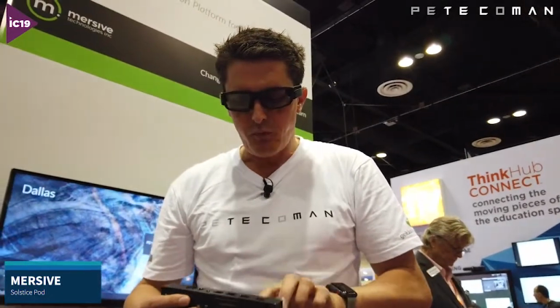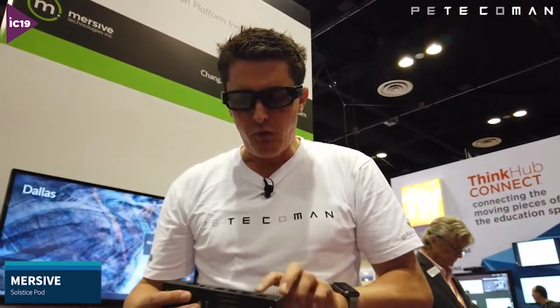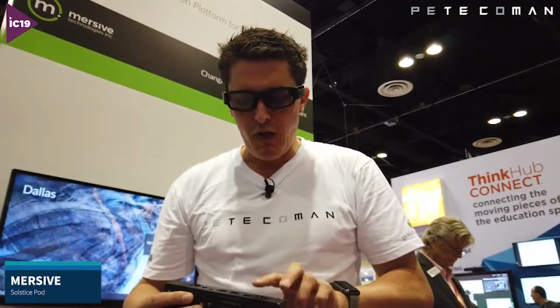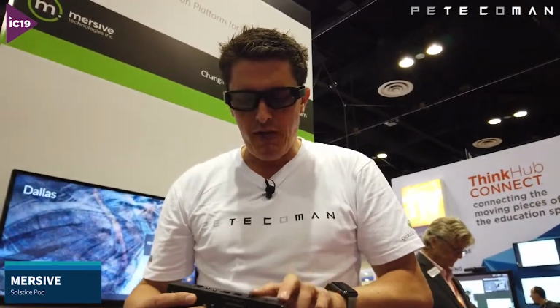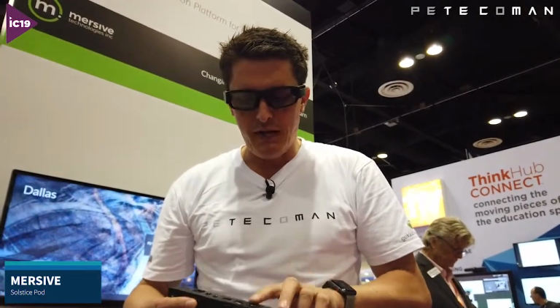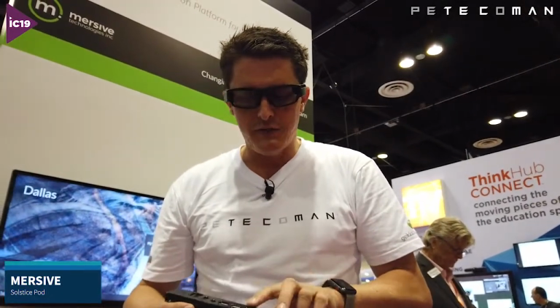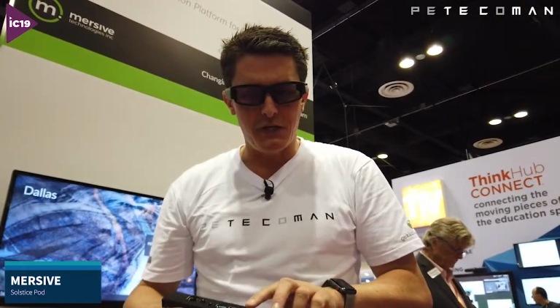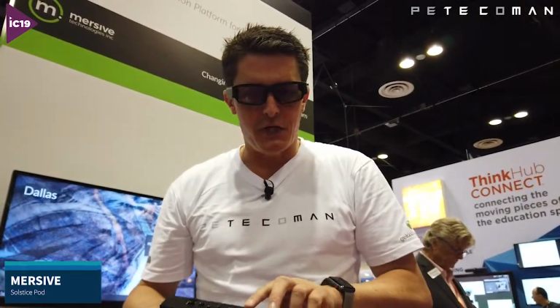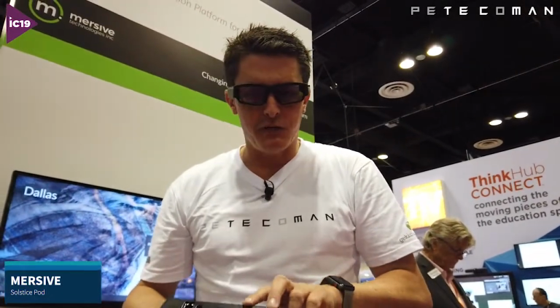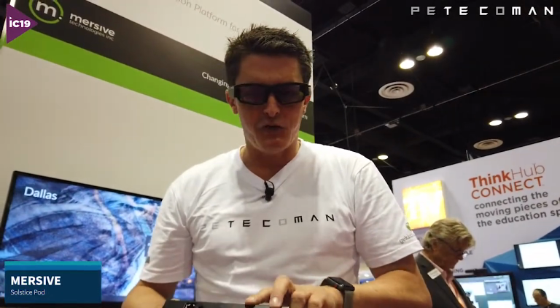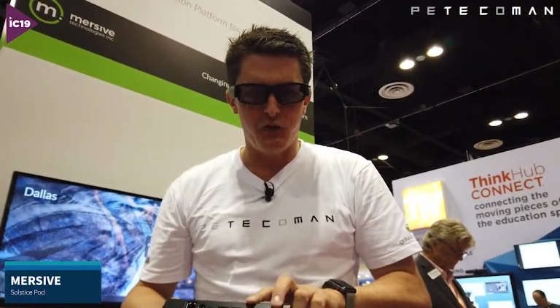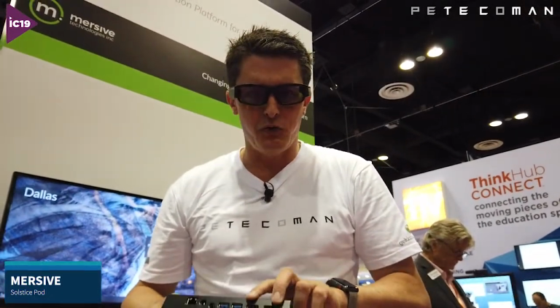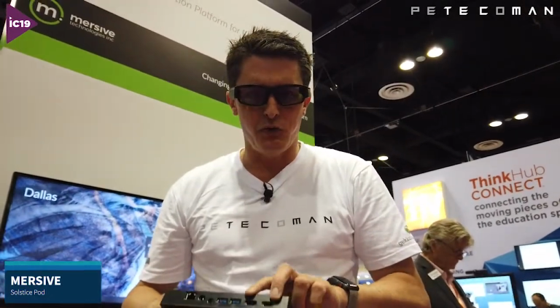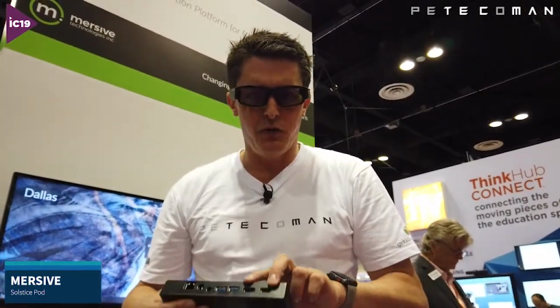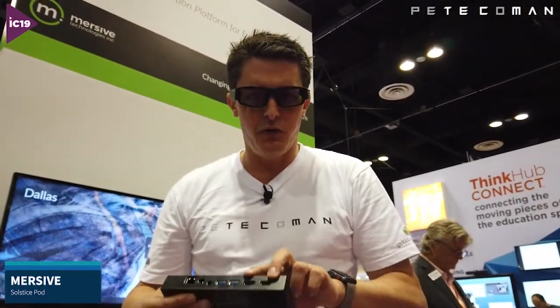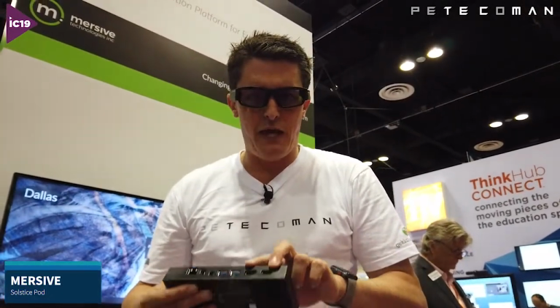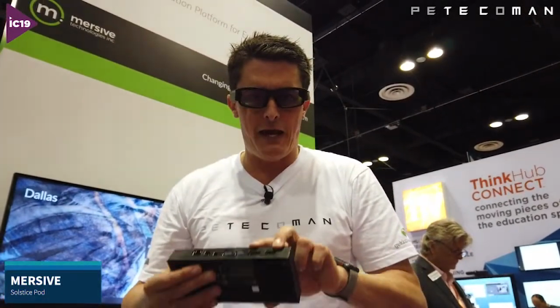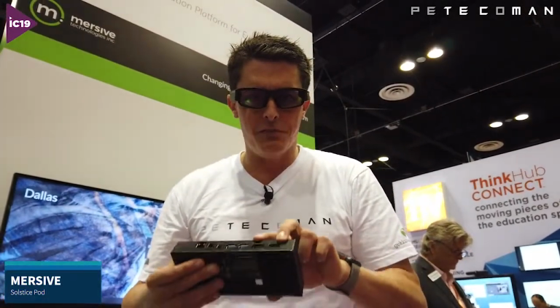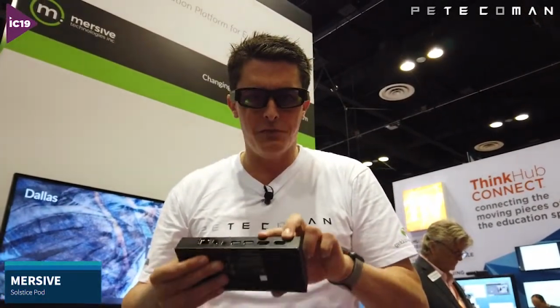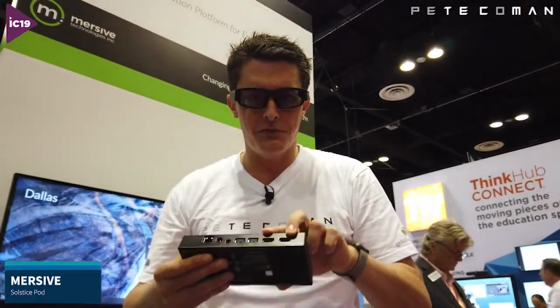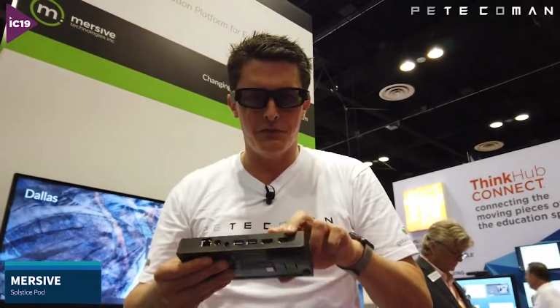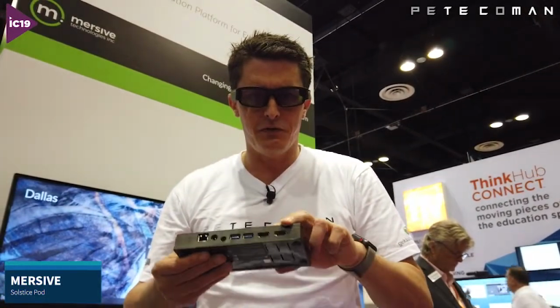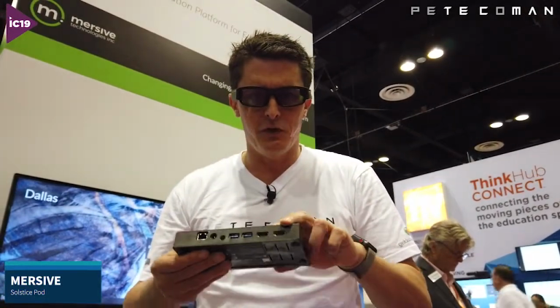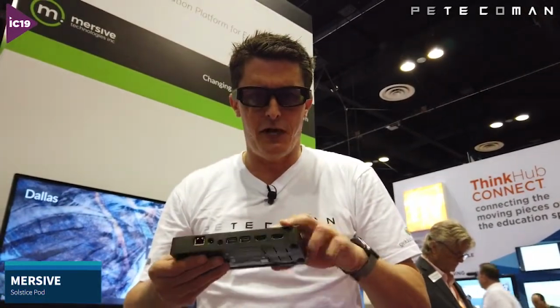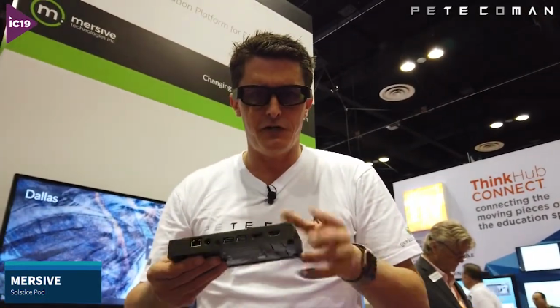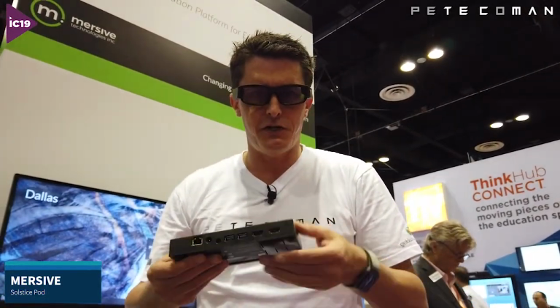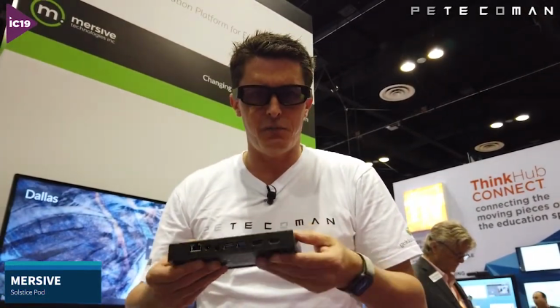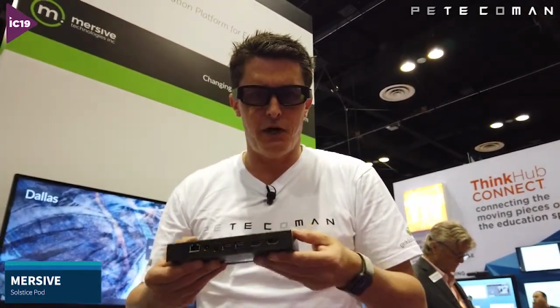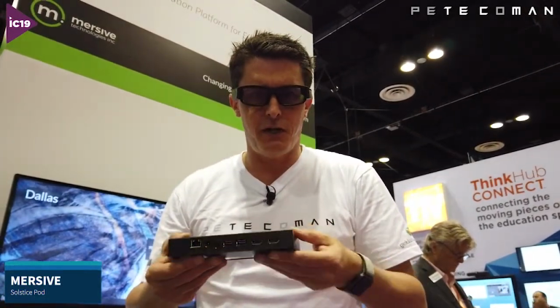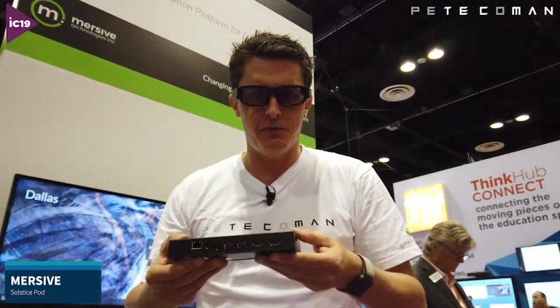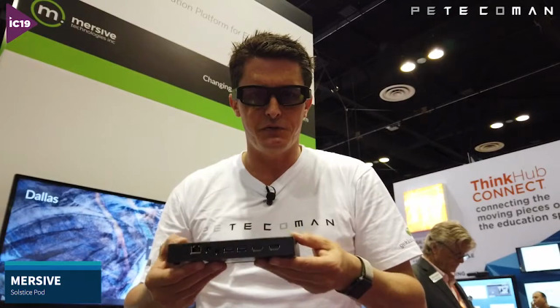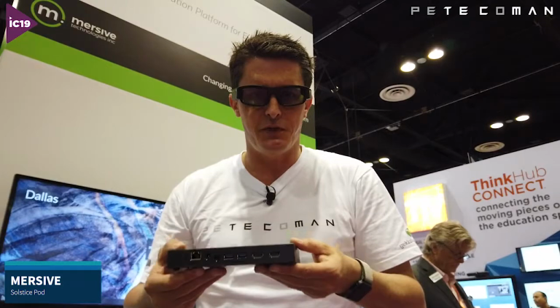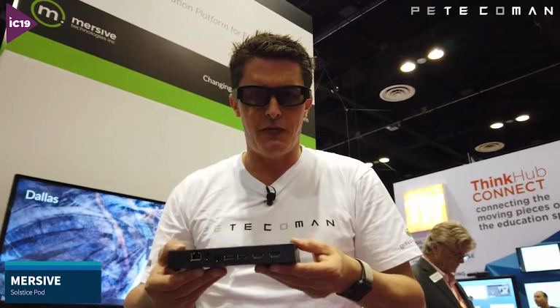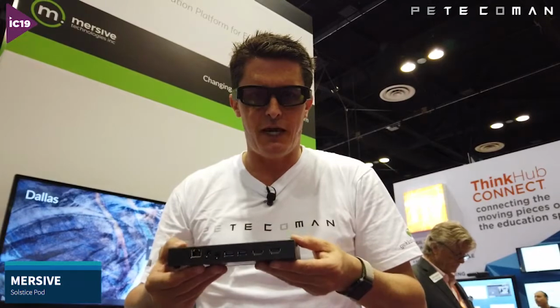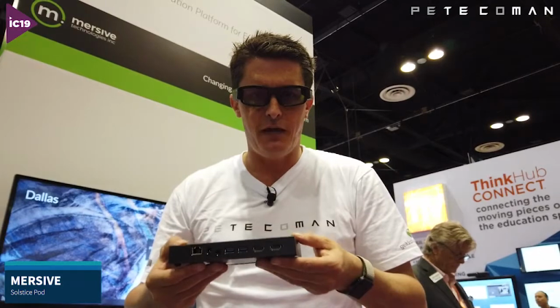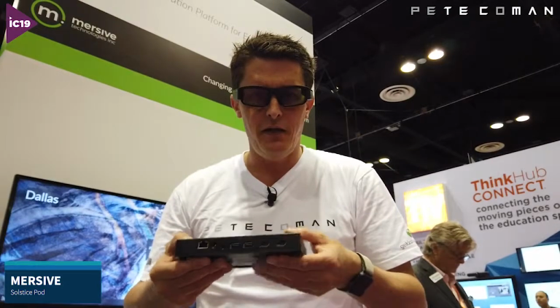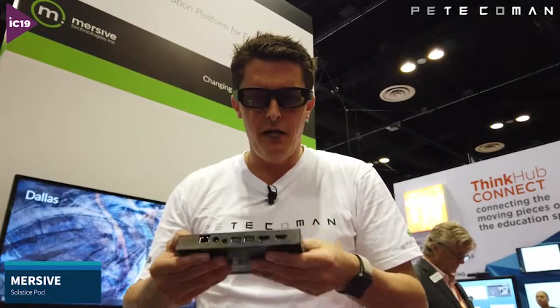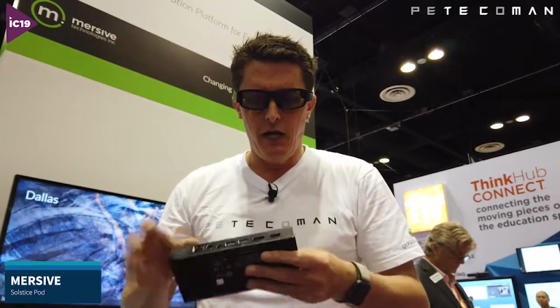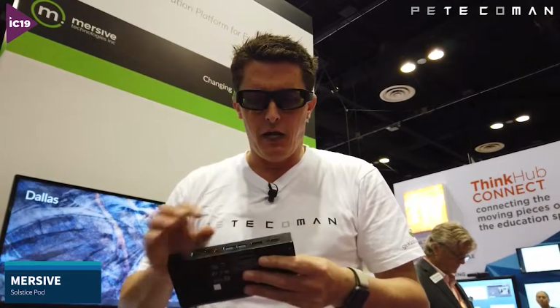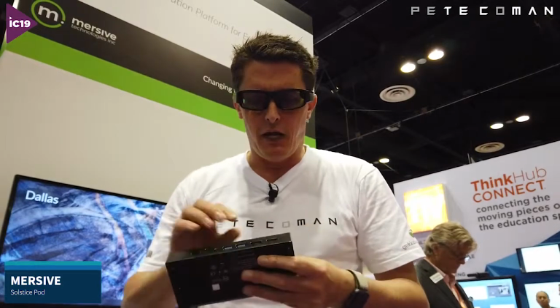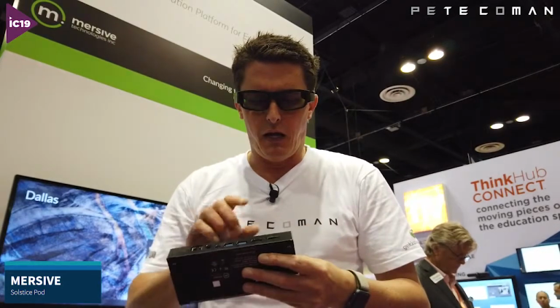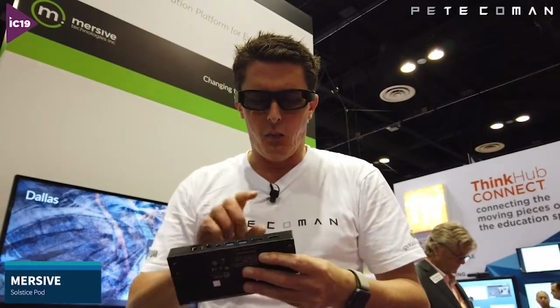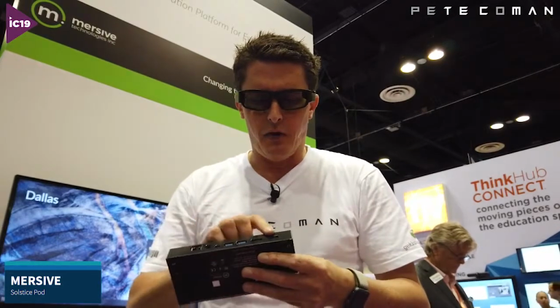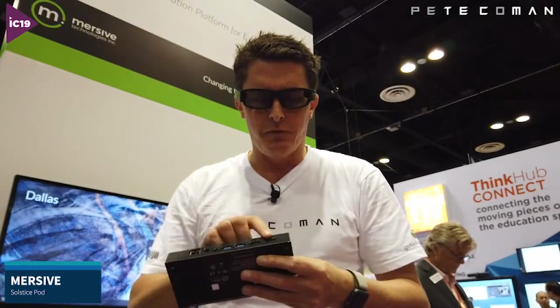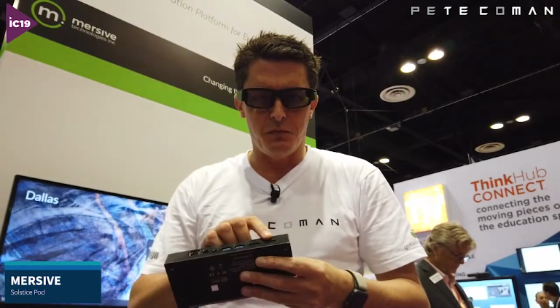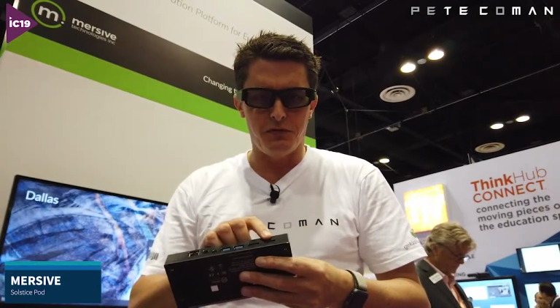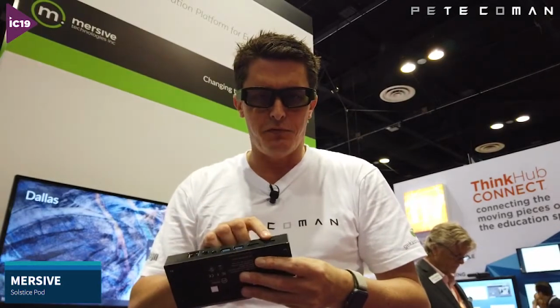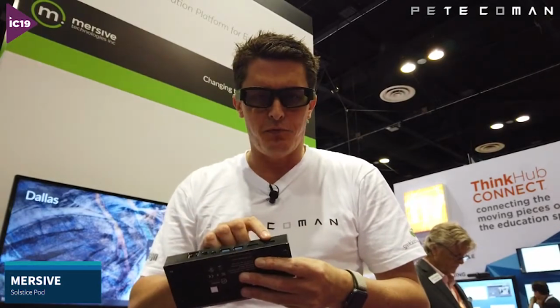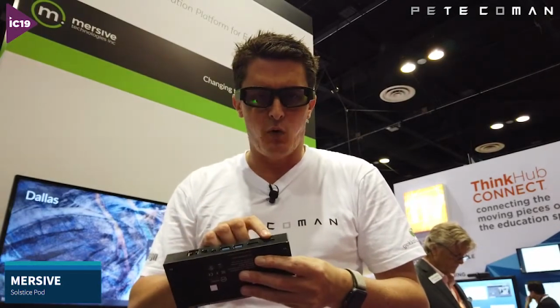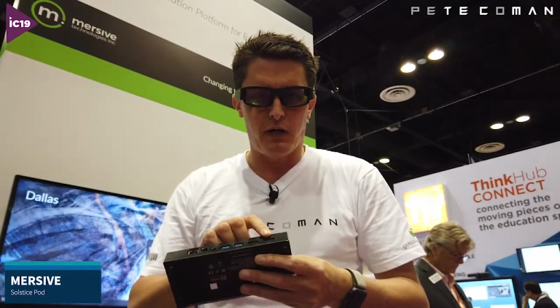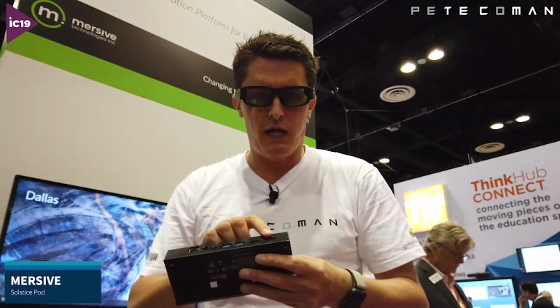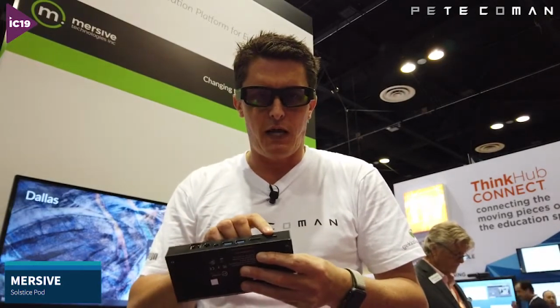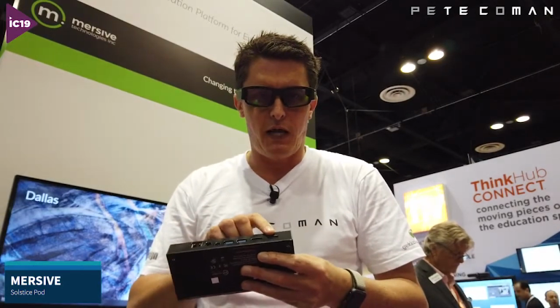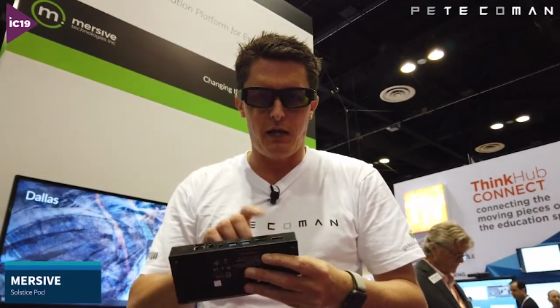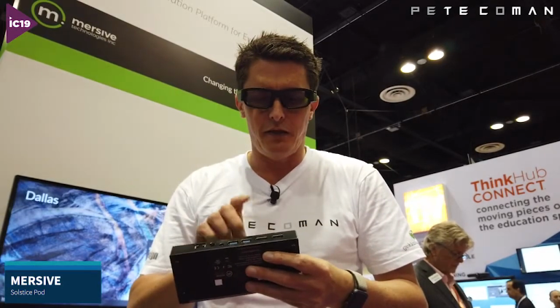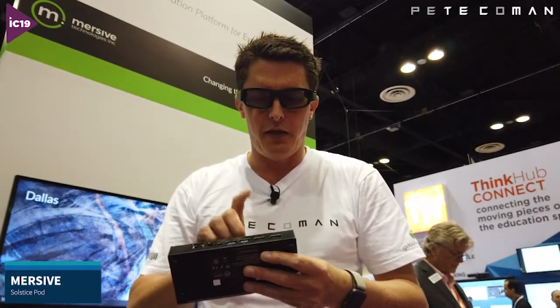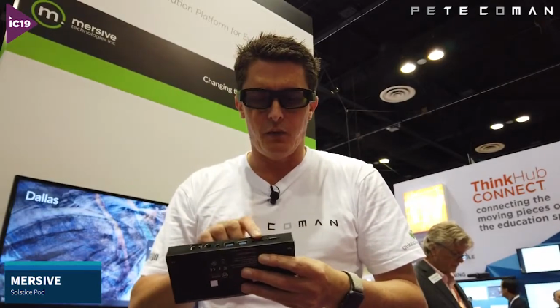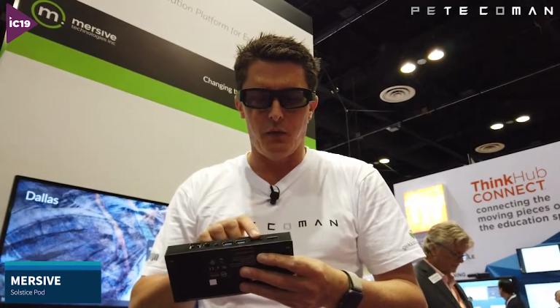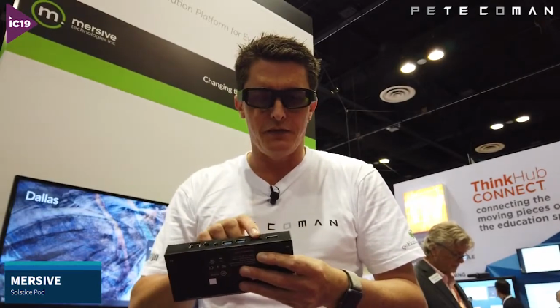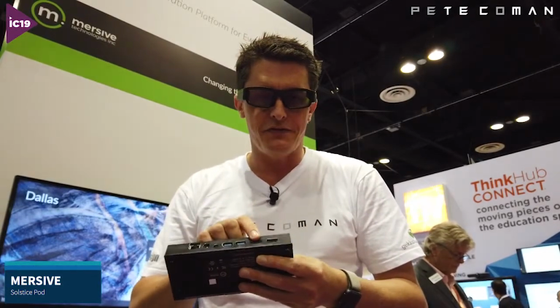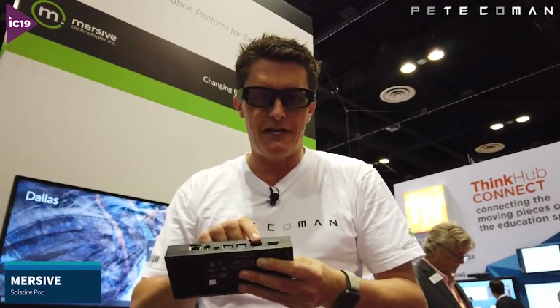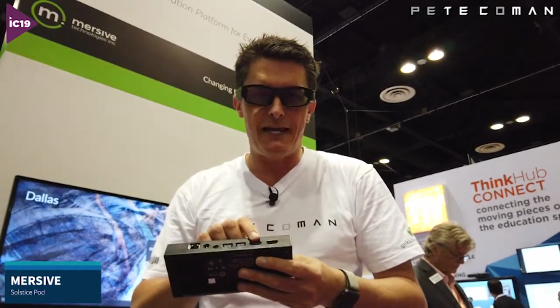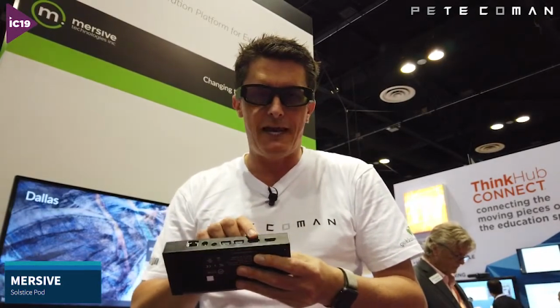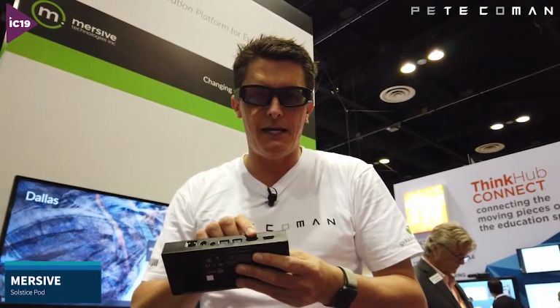It has two HDMI outputs. One of them is 4K and the other one is 1080p.